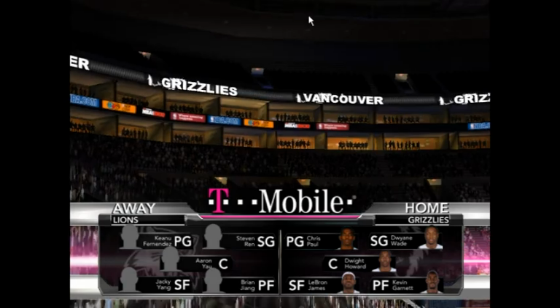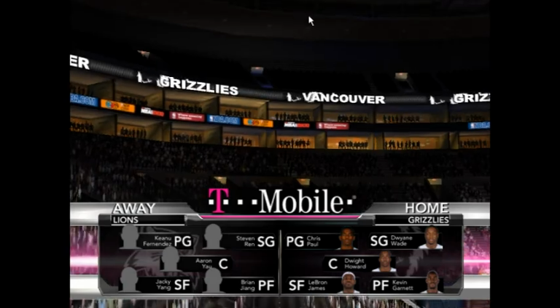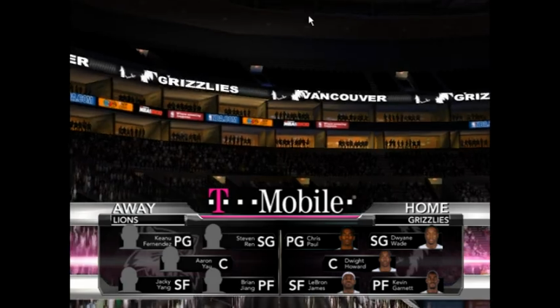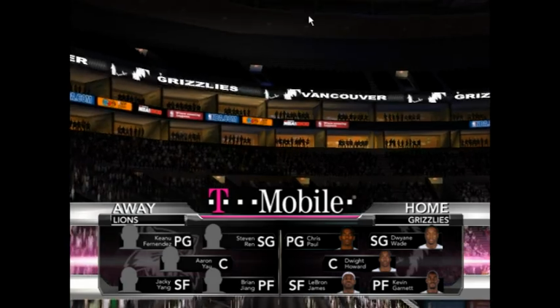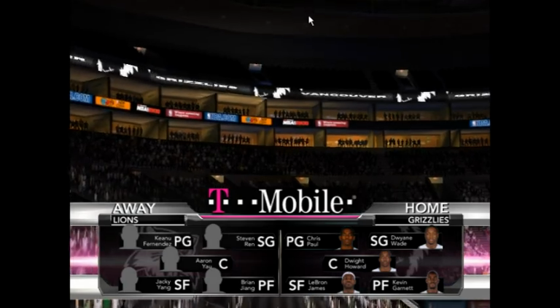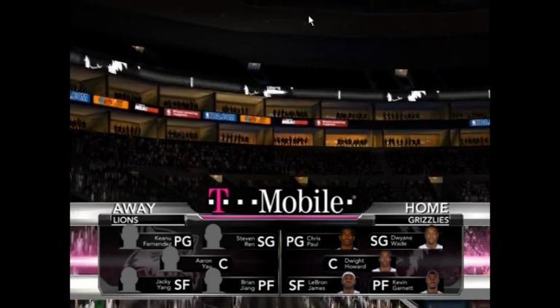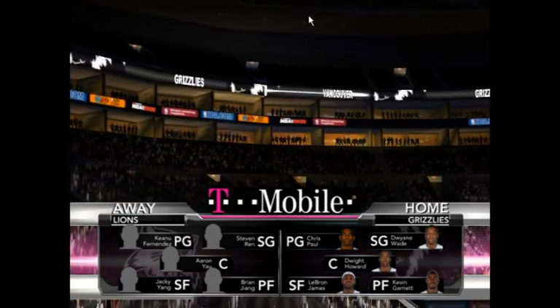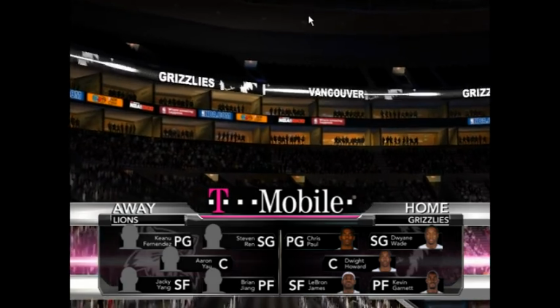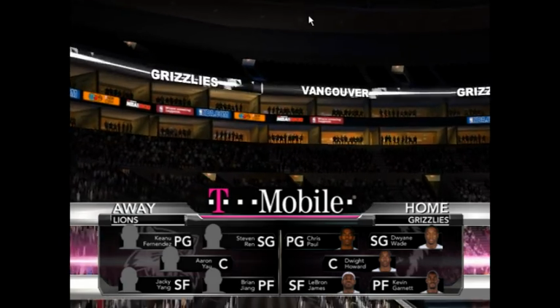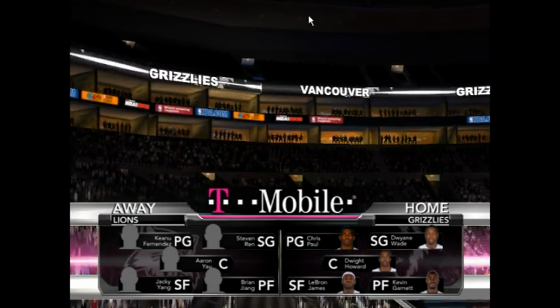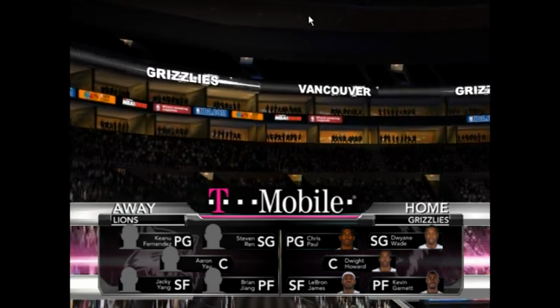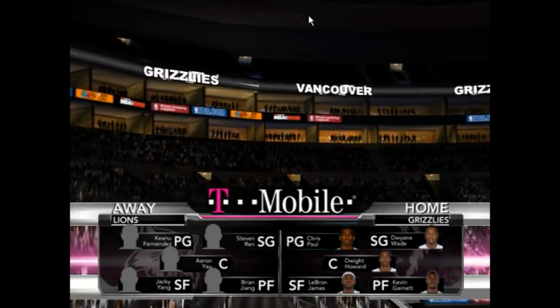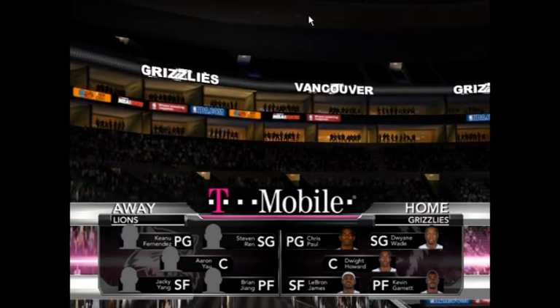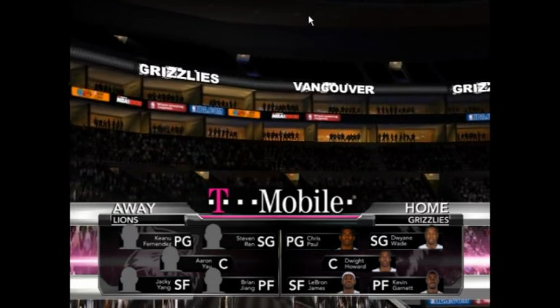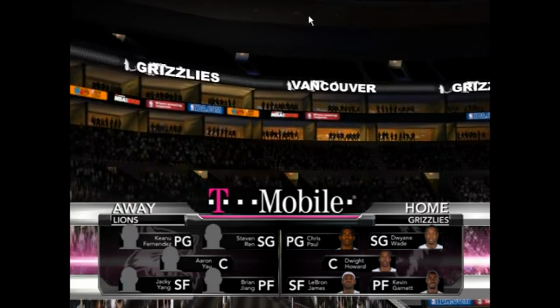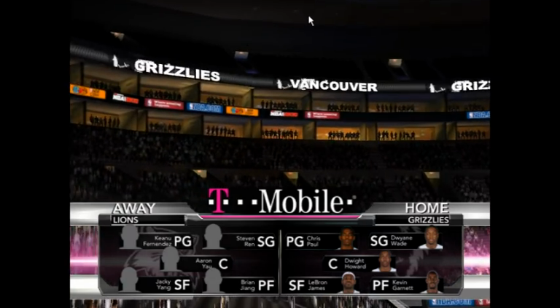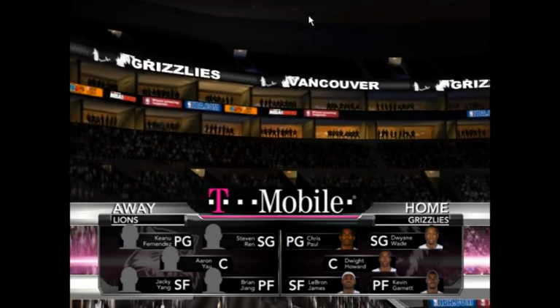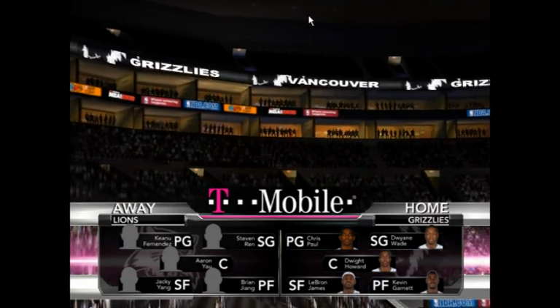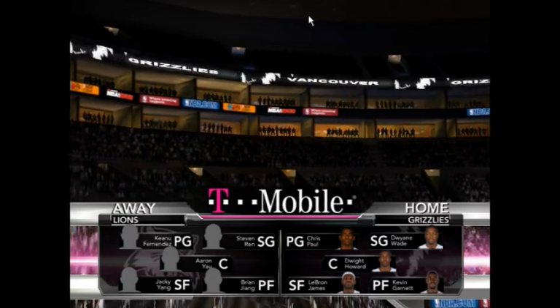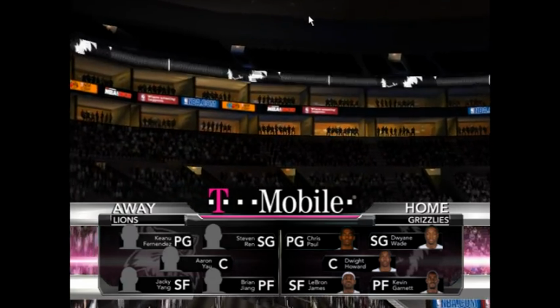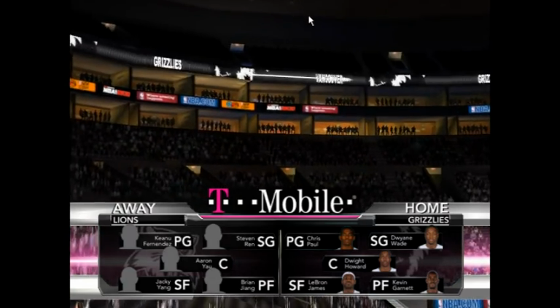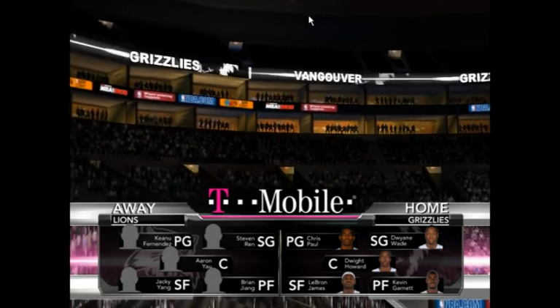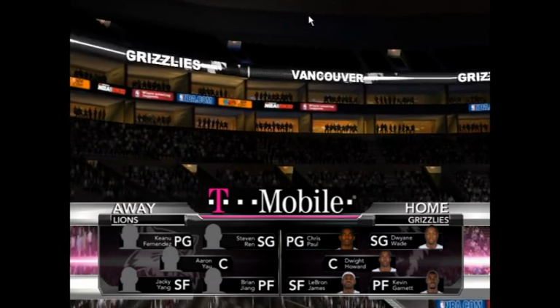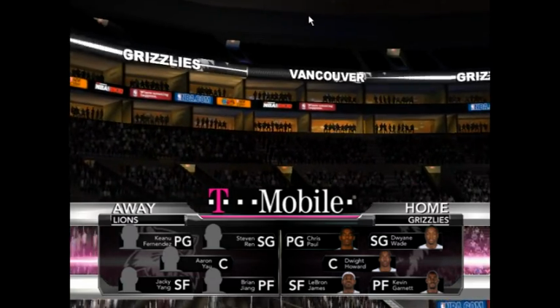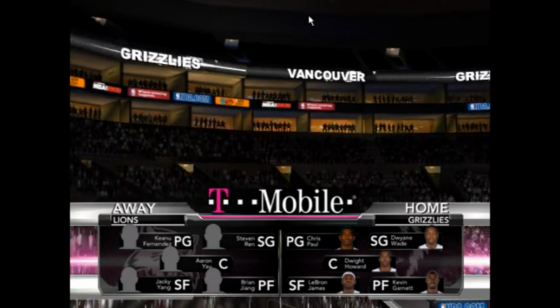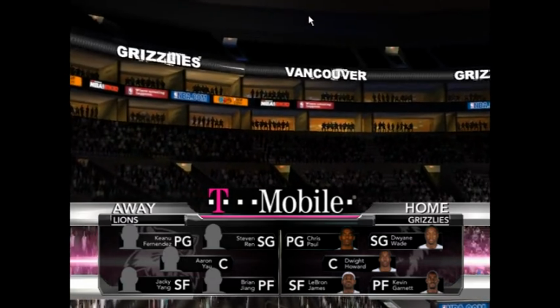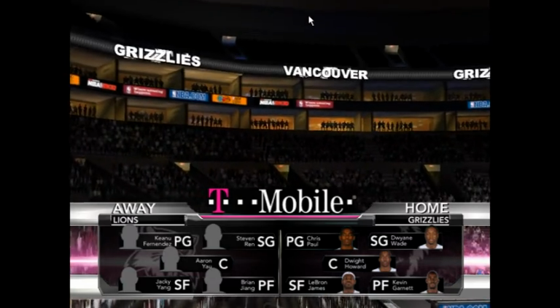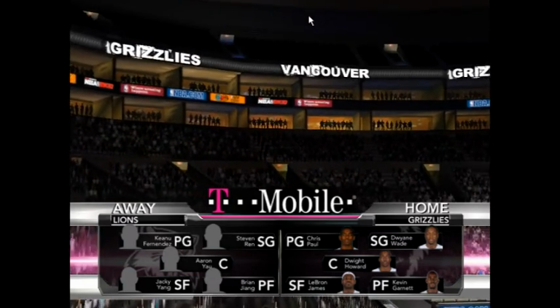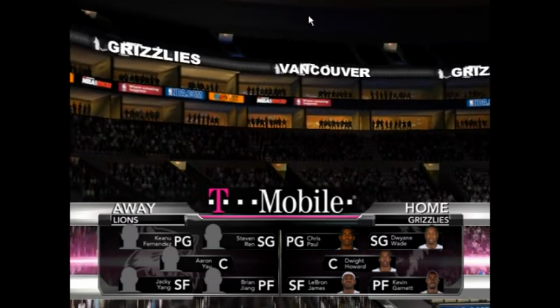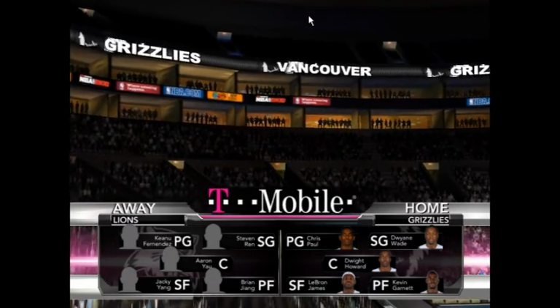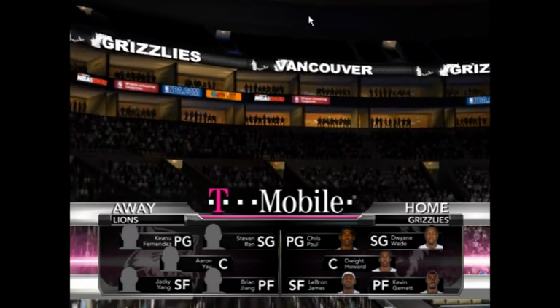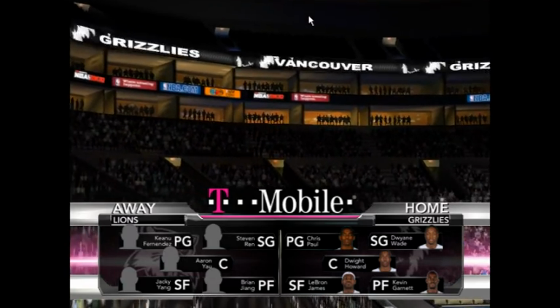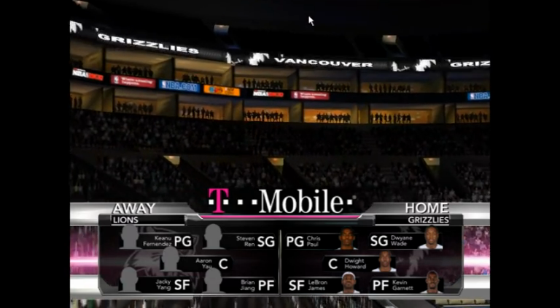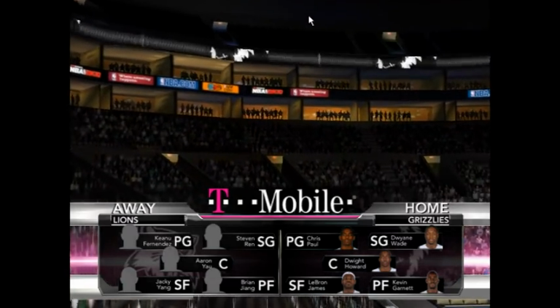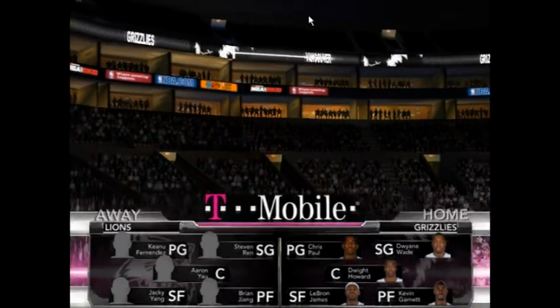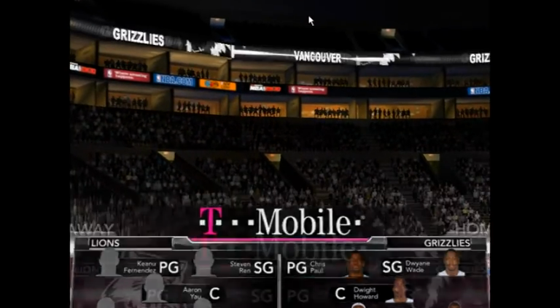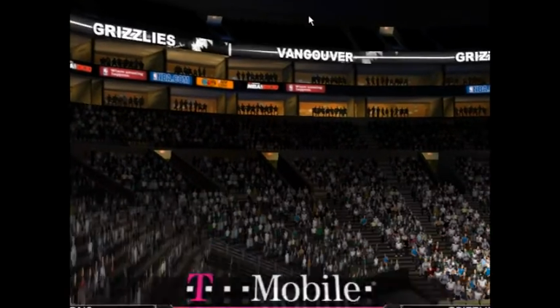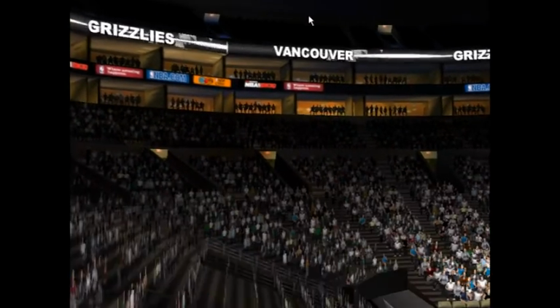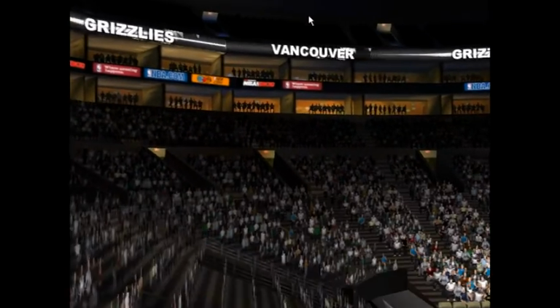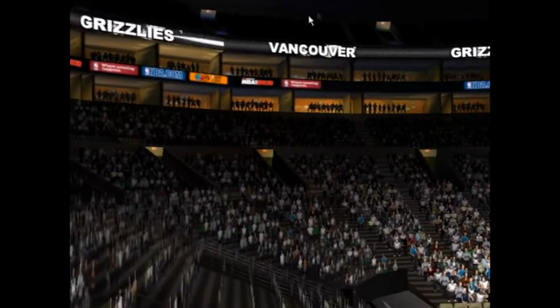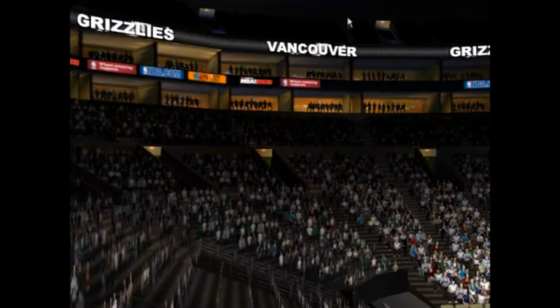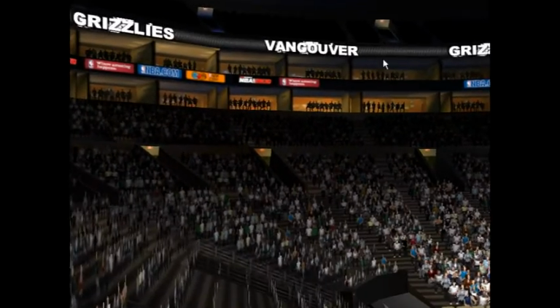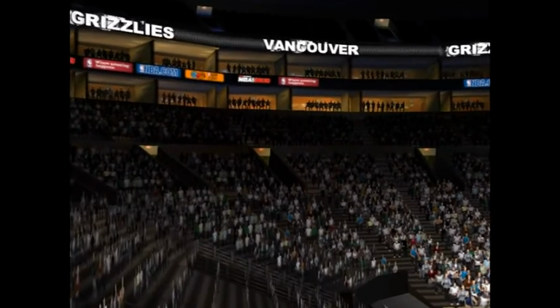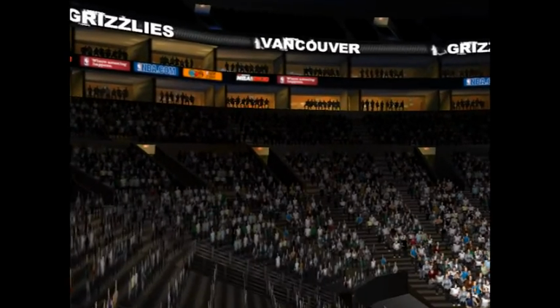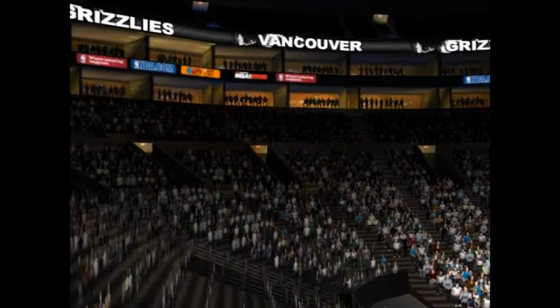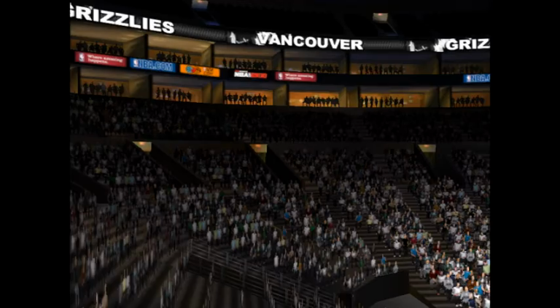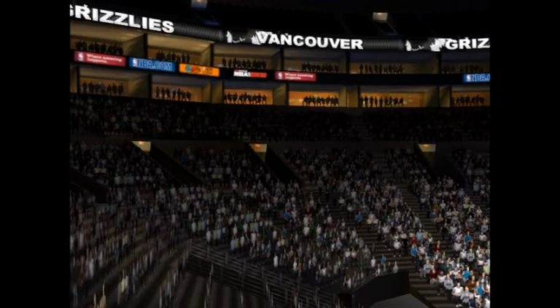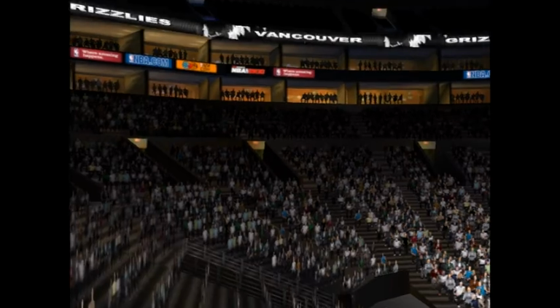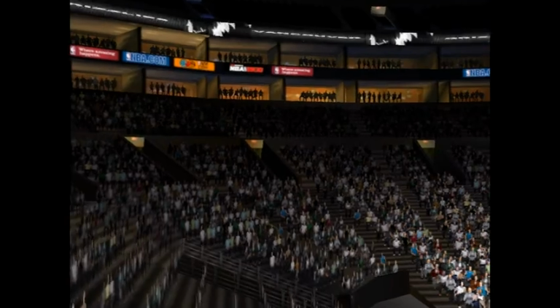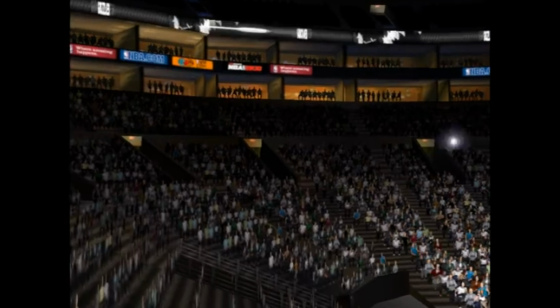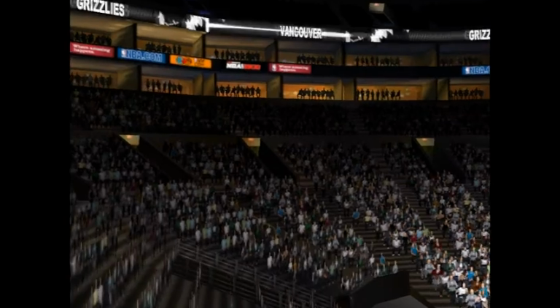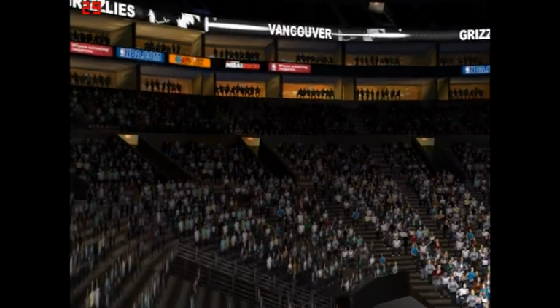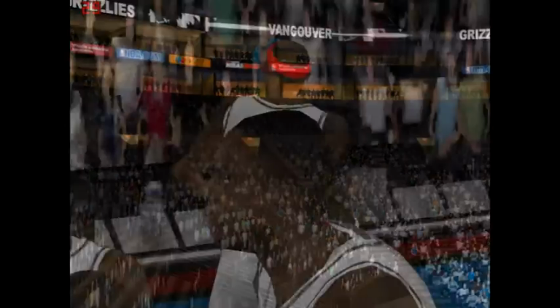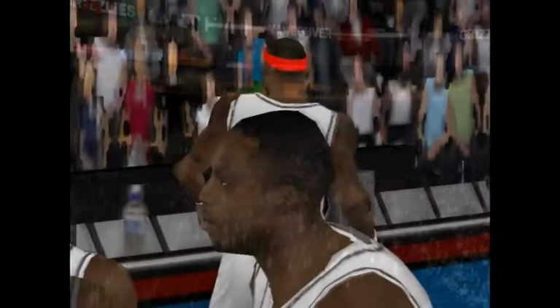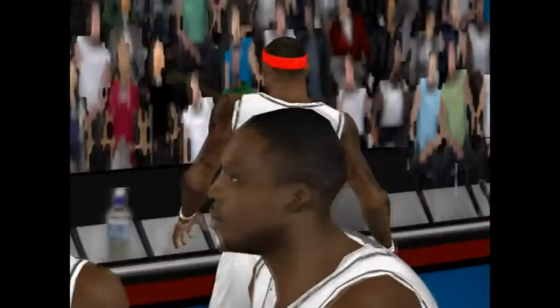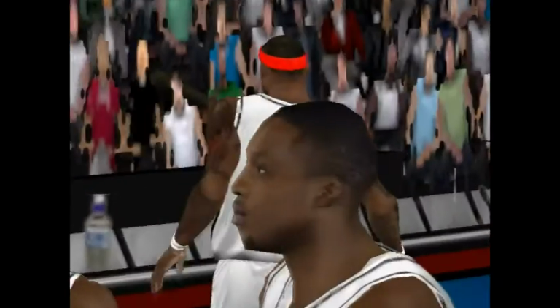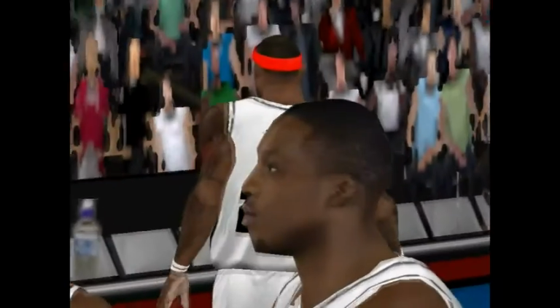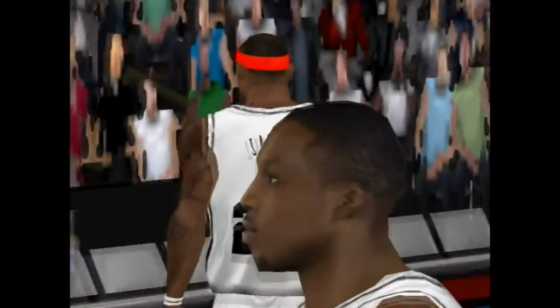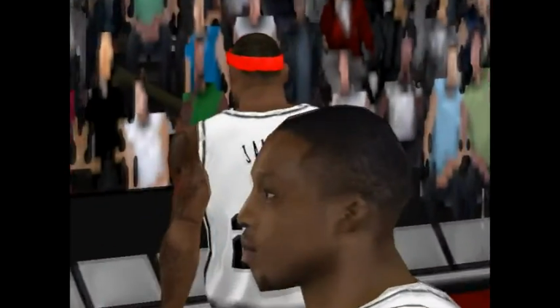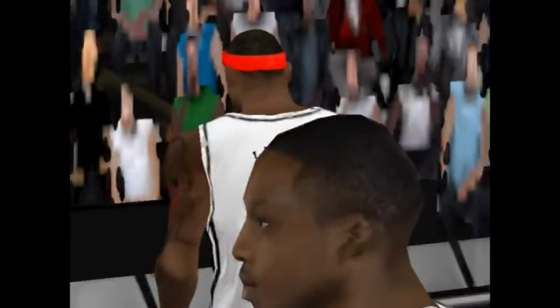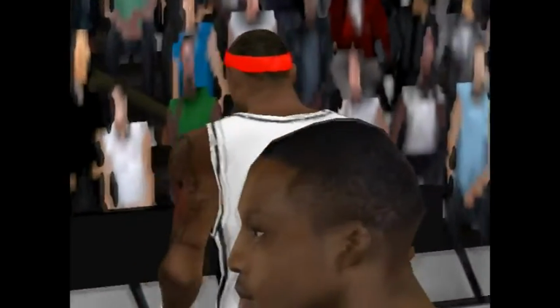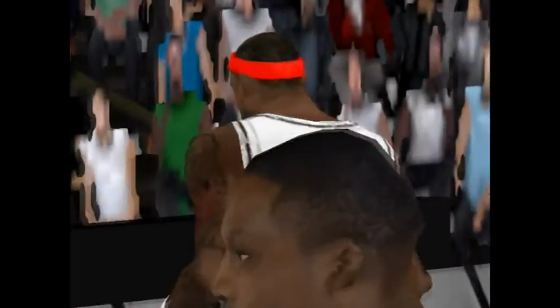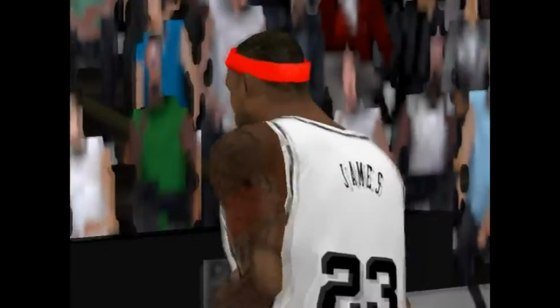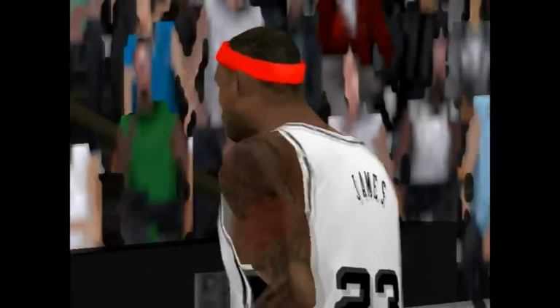This is our lineup brought to you by T-Mobile. Let's check out the Sprite ice-cold keys to the game.